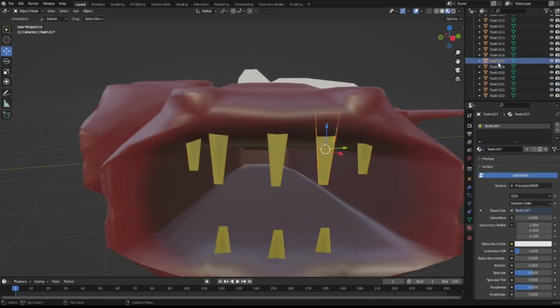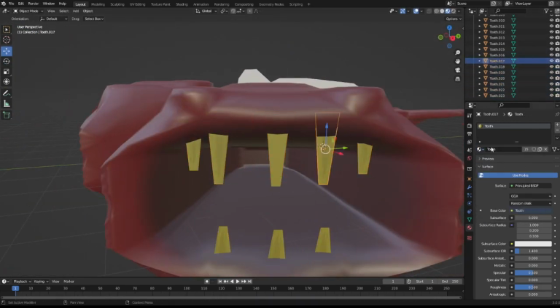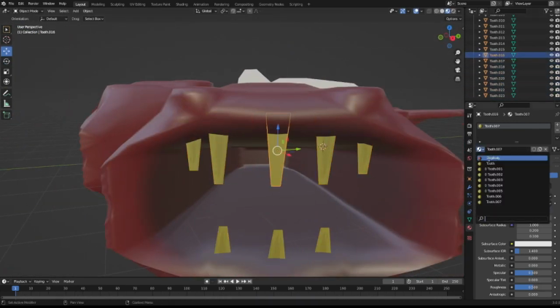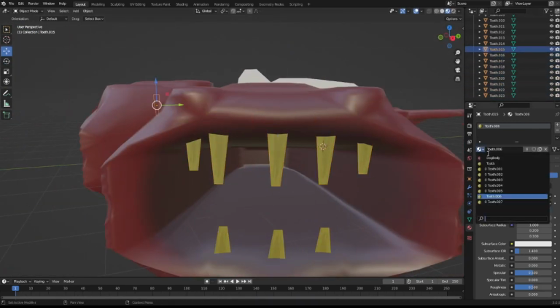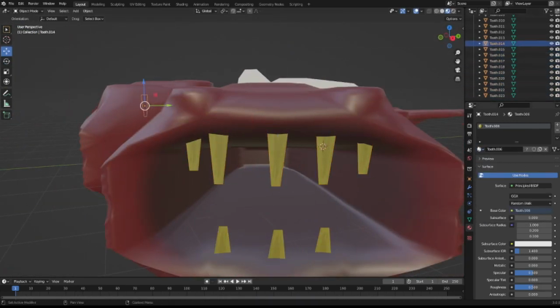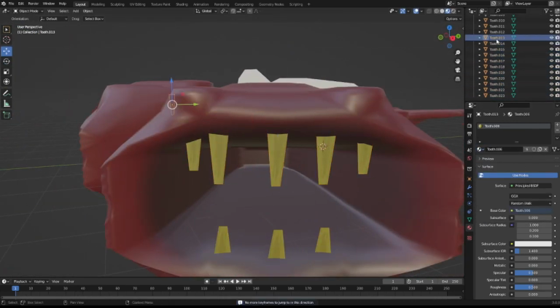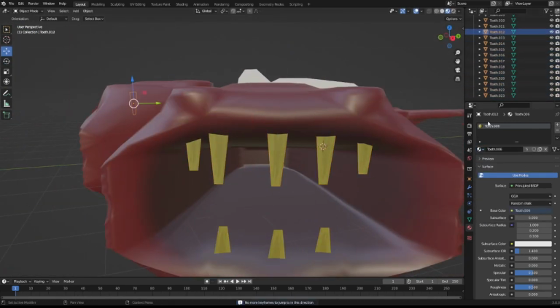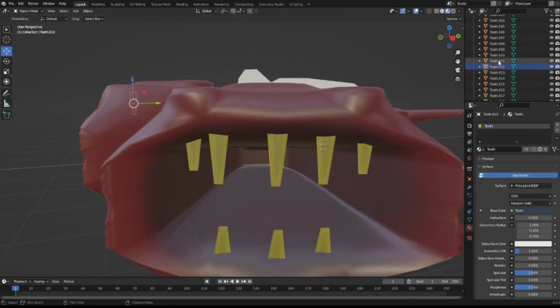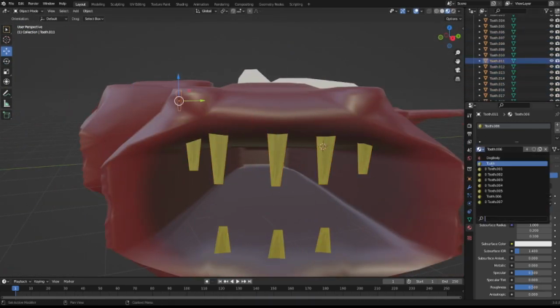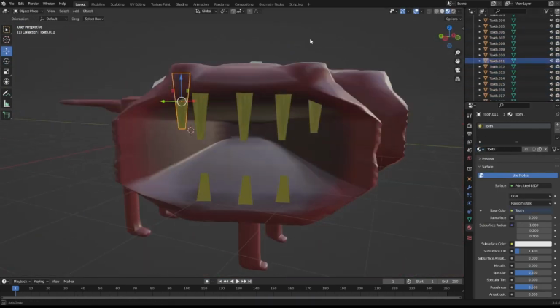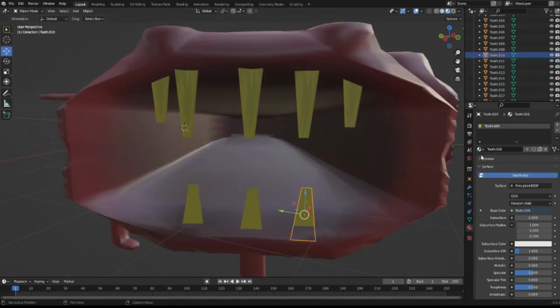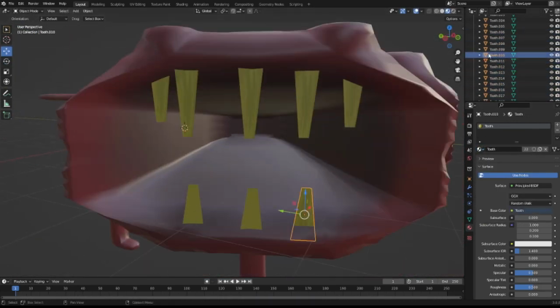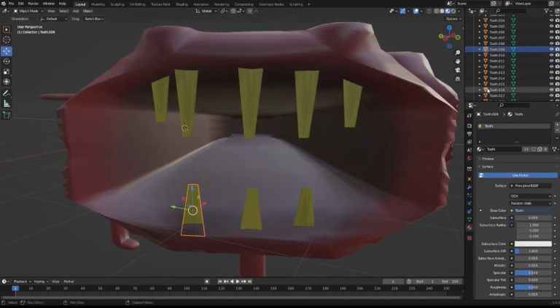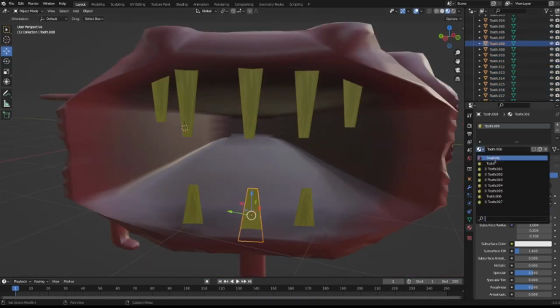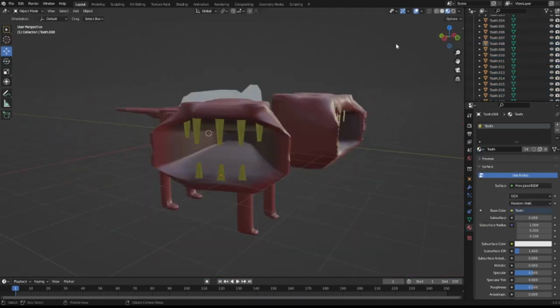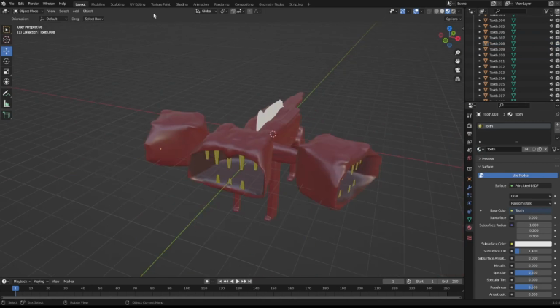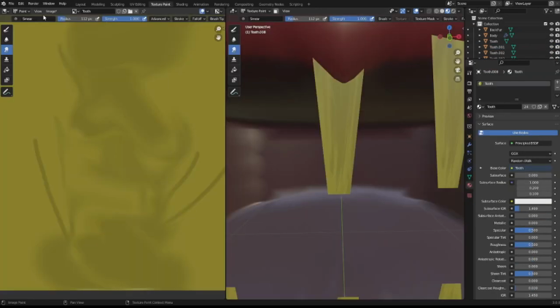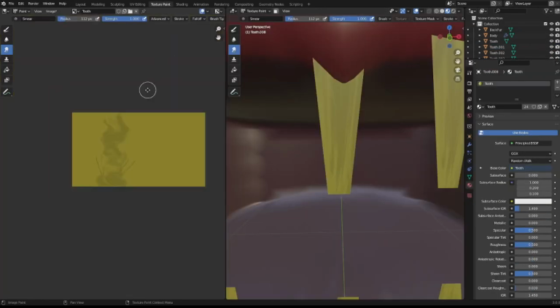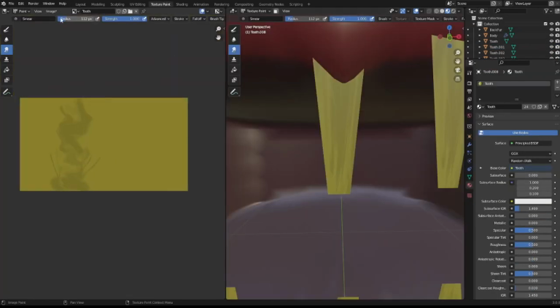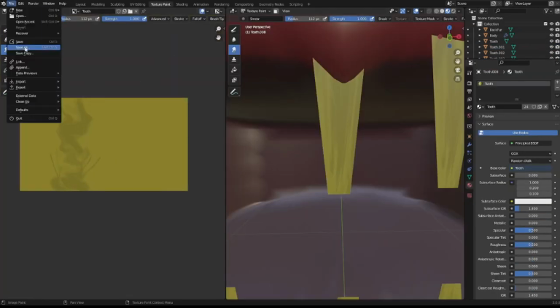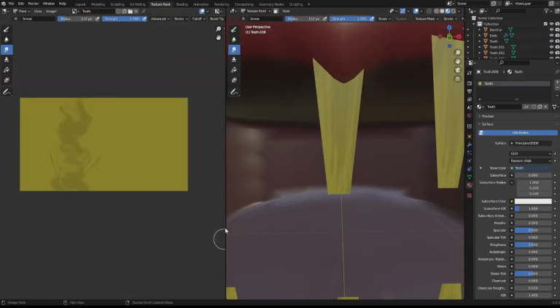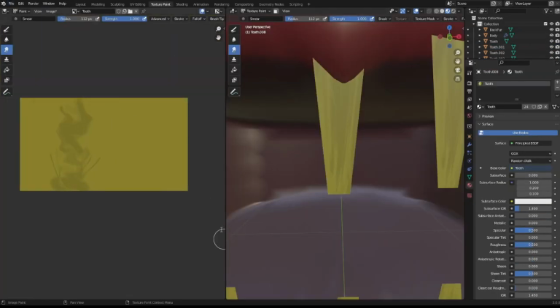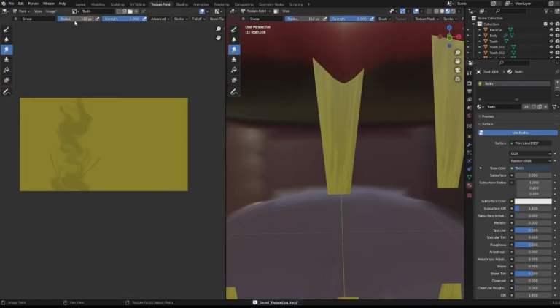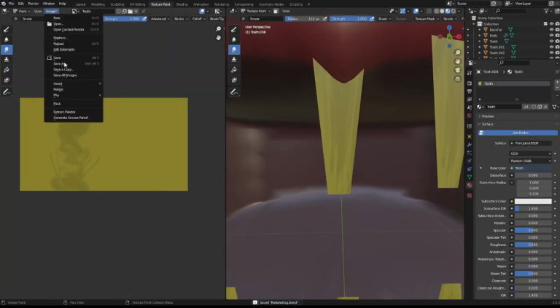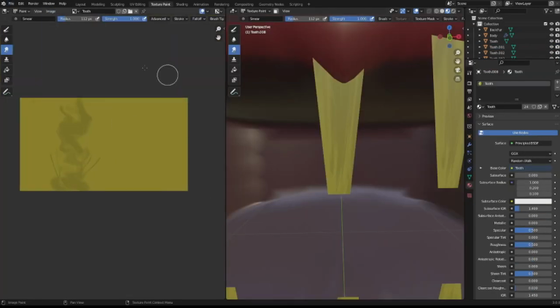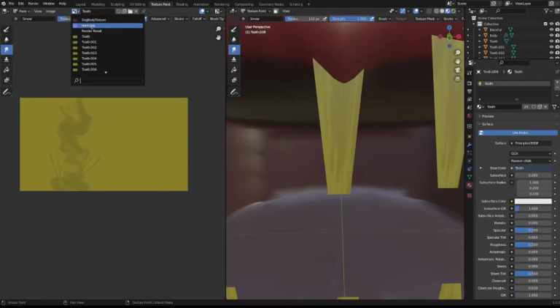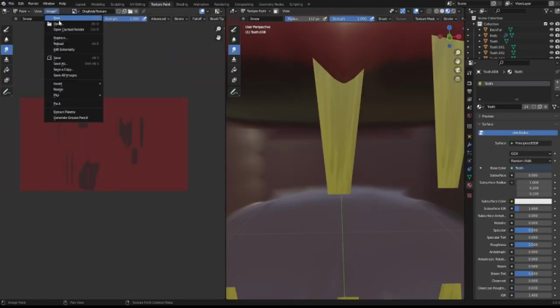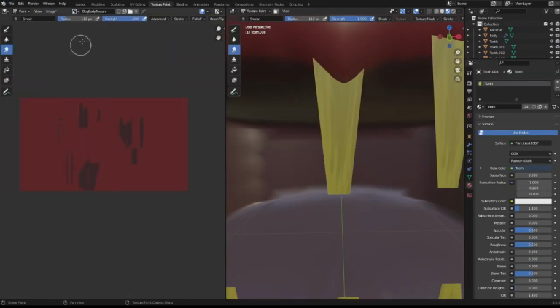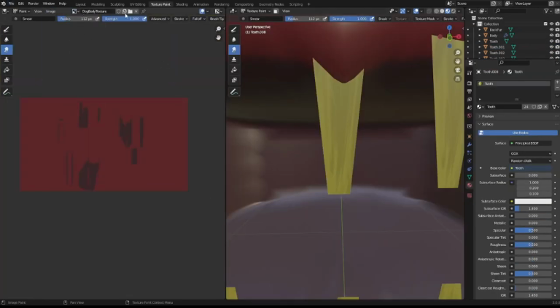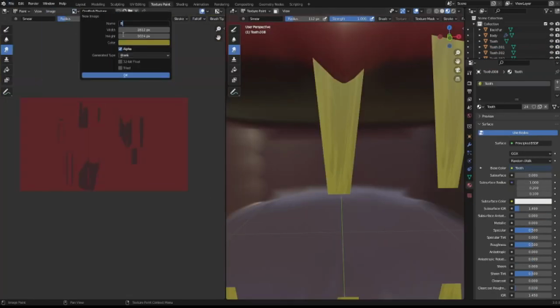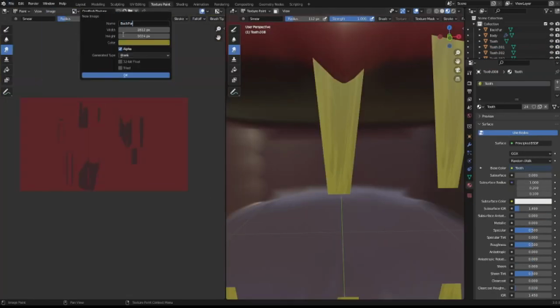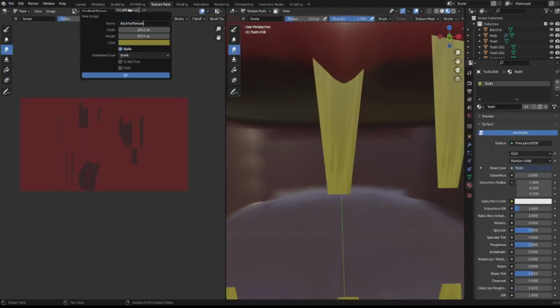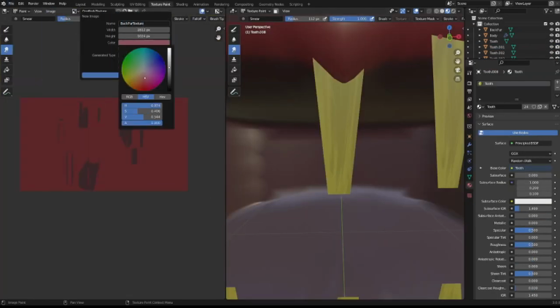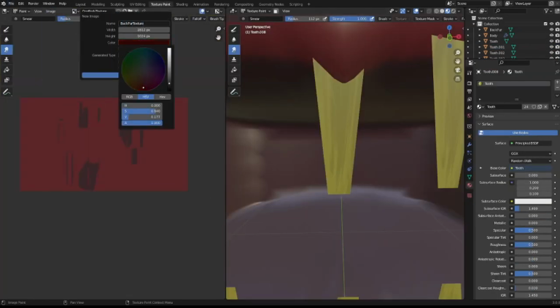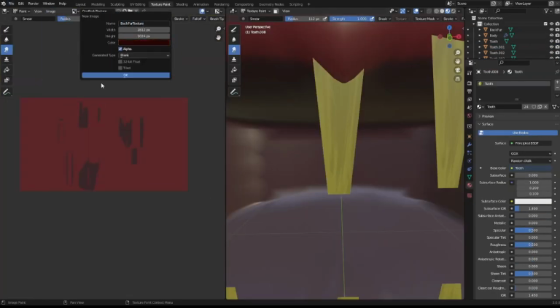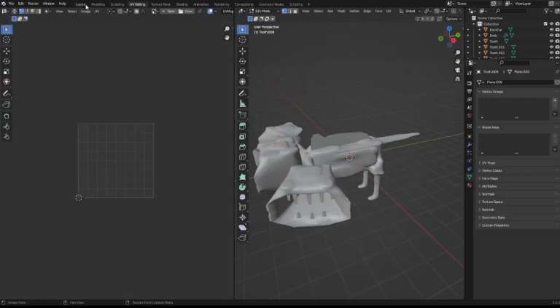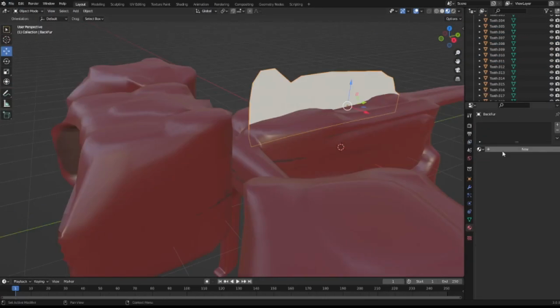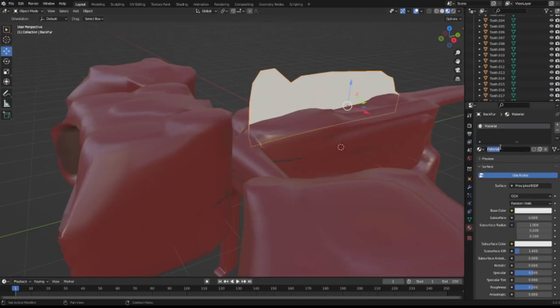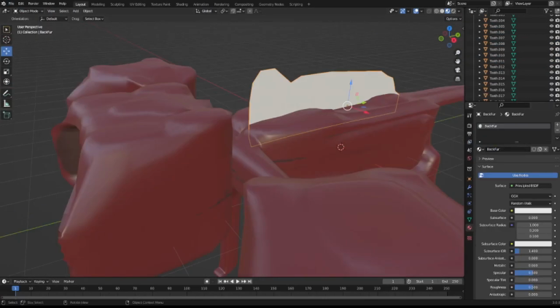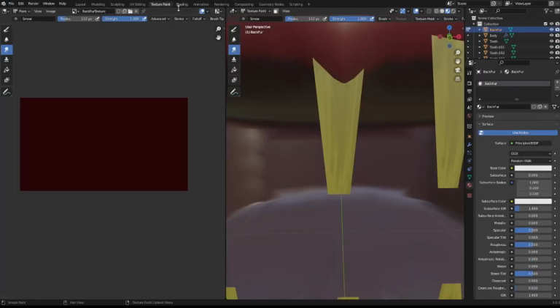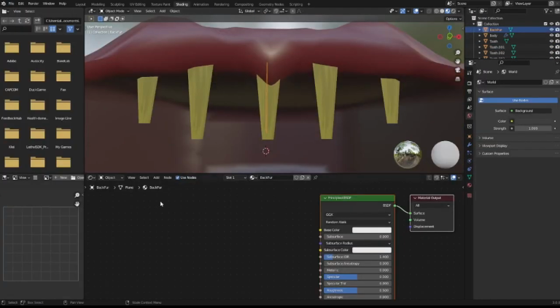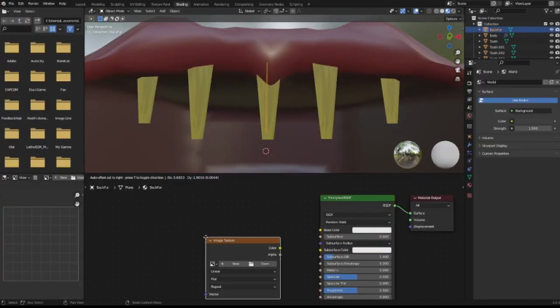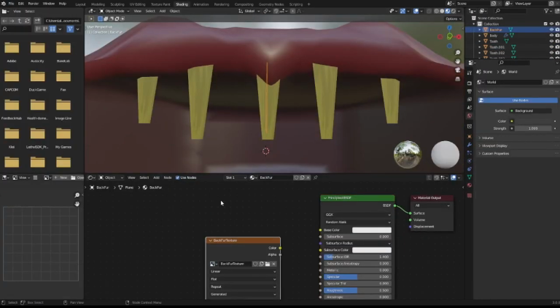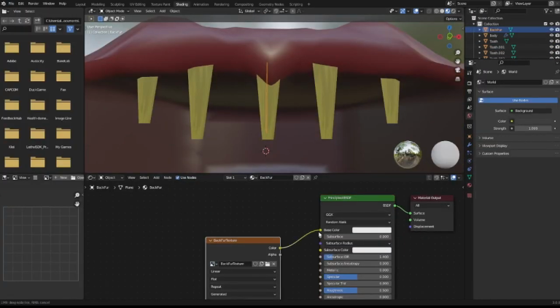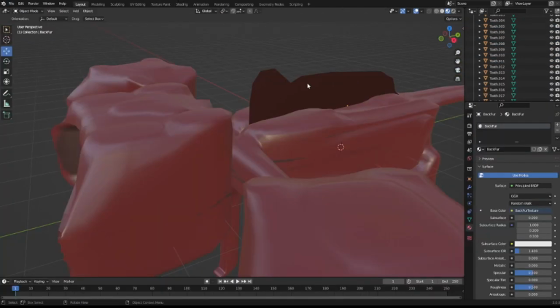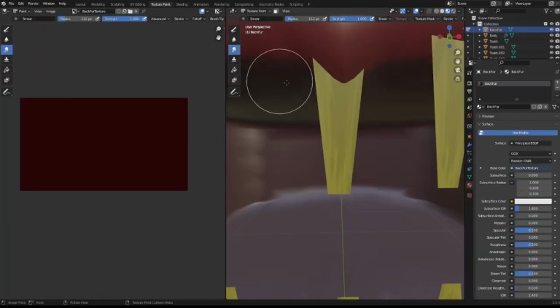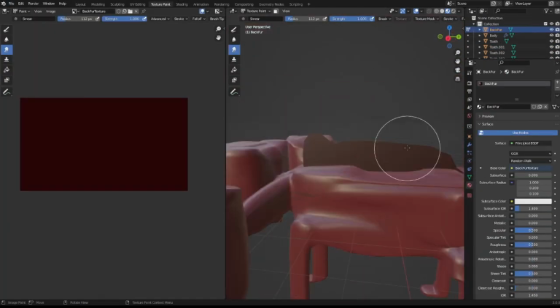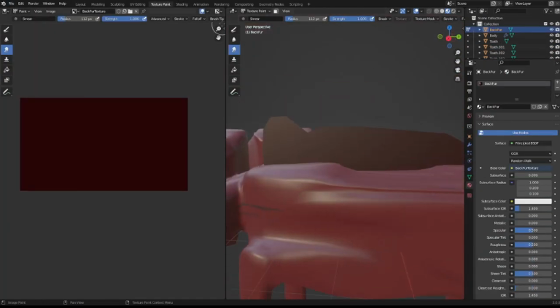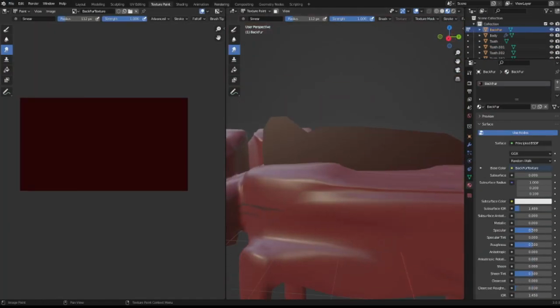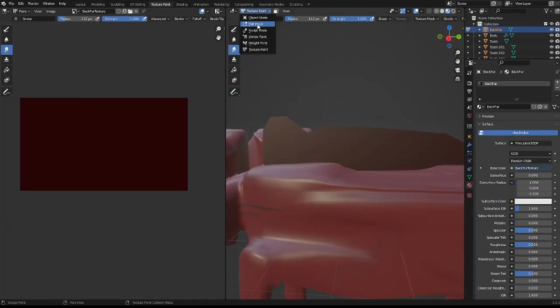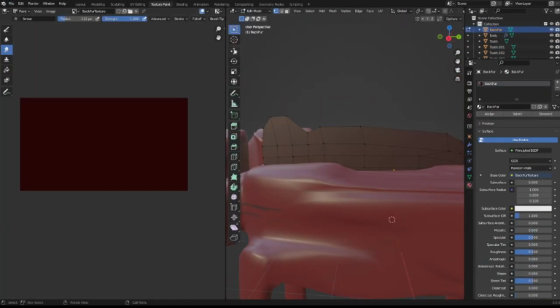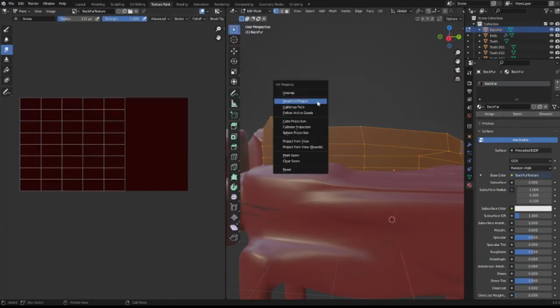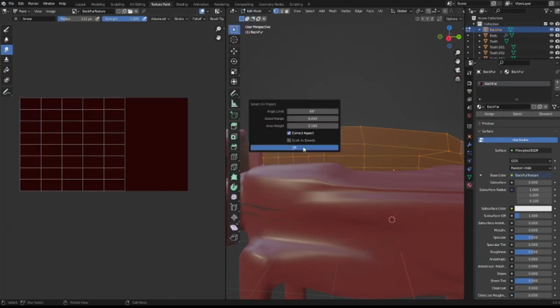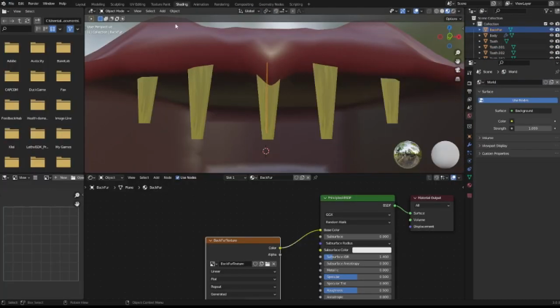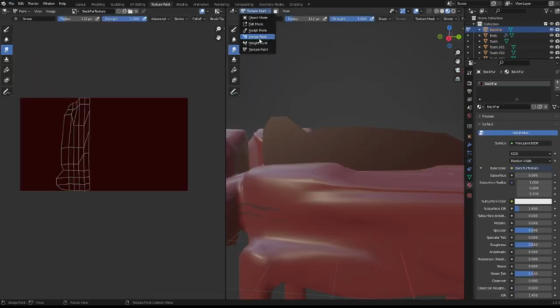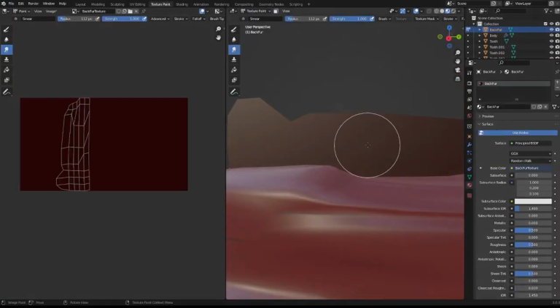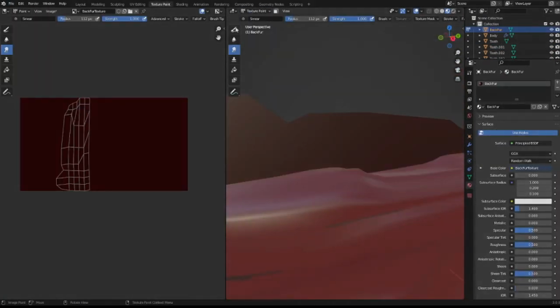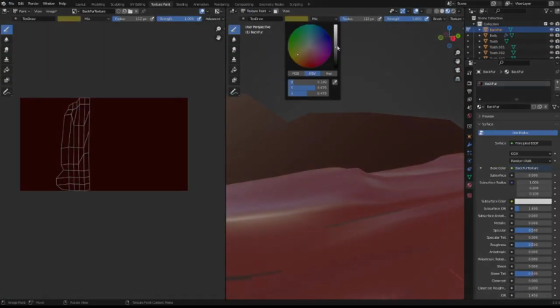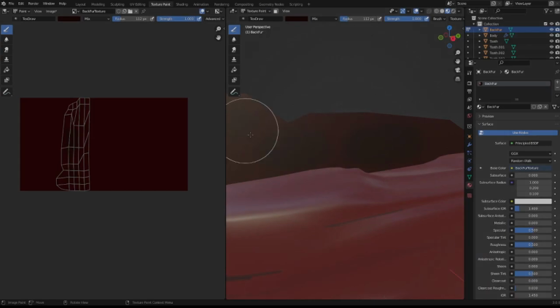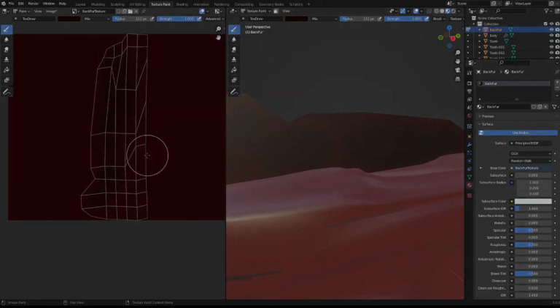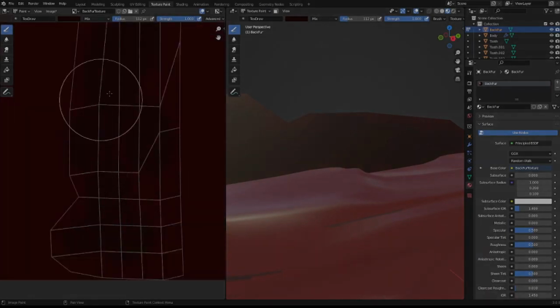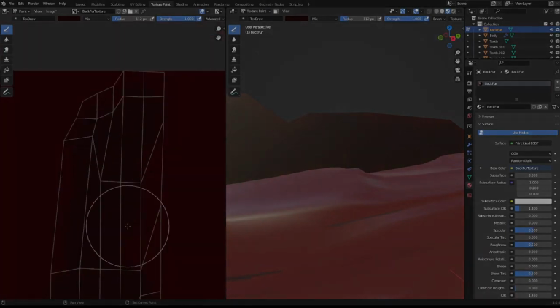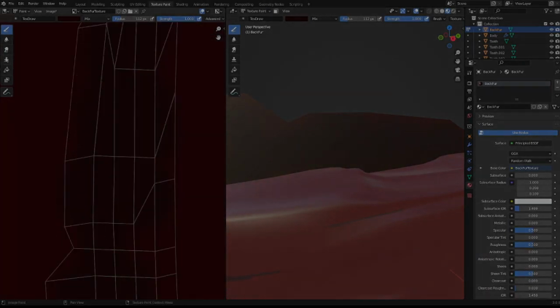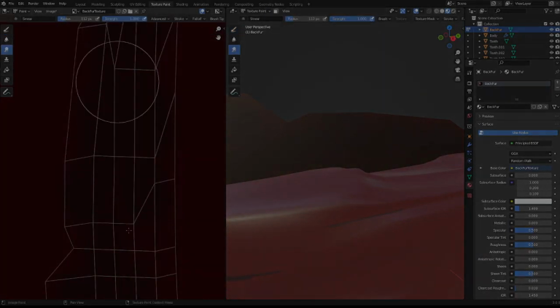I then started to work on the back fur texture. This was just a simple one-color texture with some dark added, and that's about it.